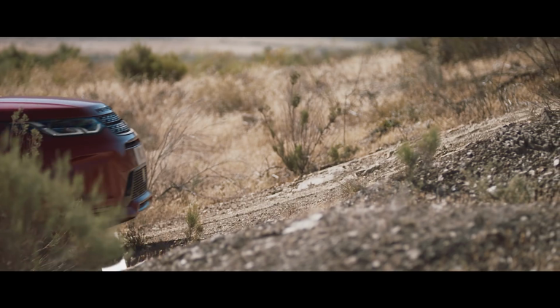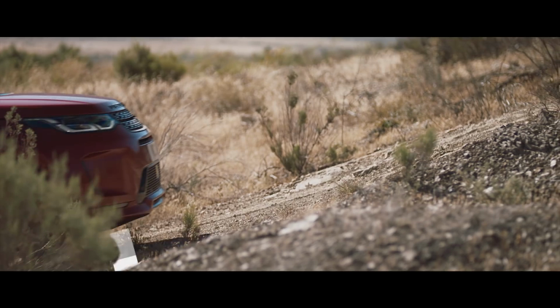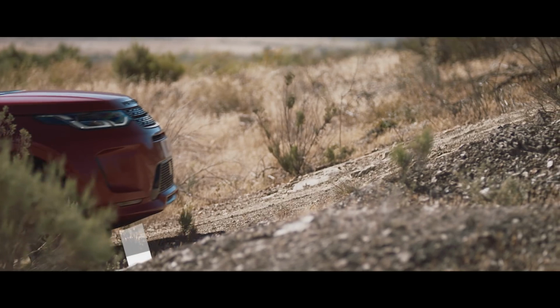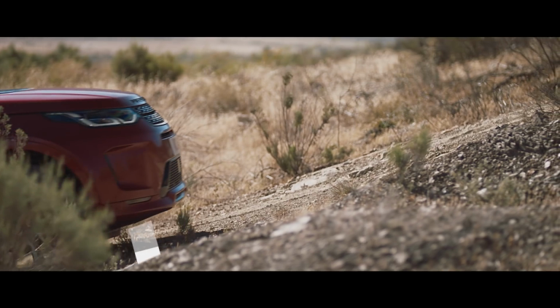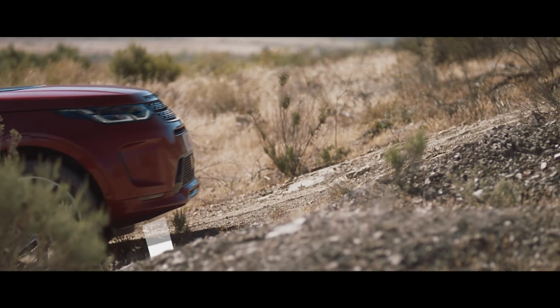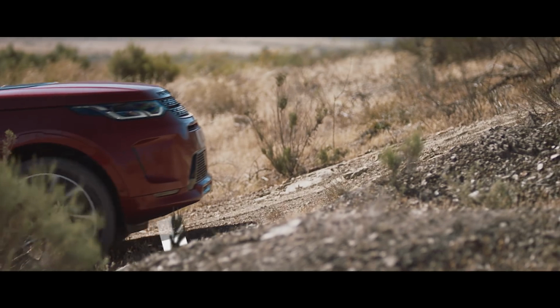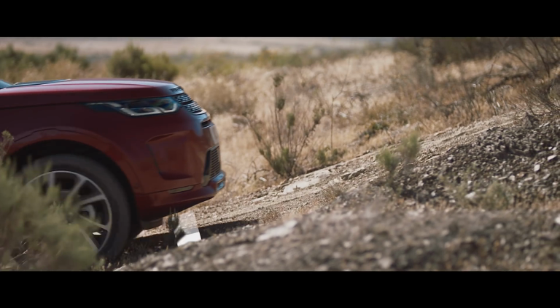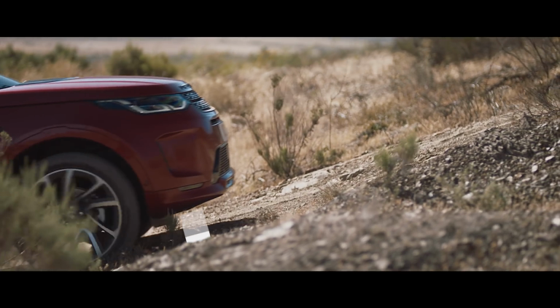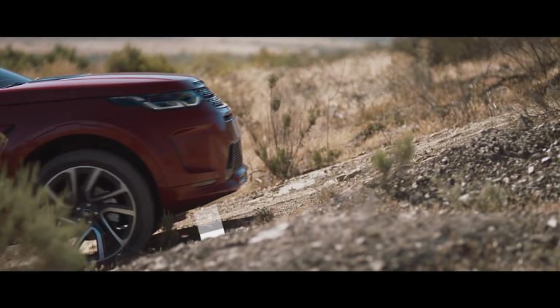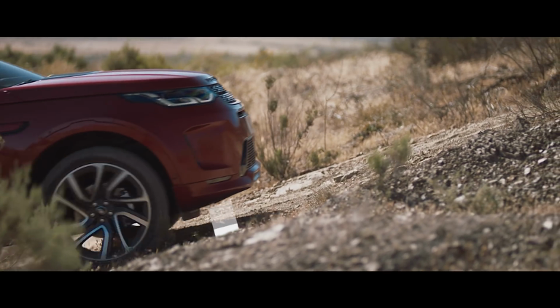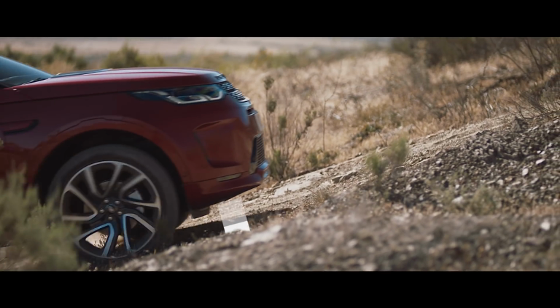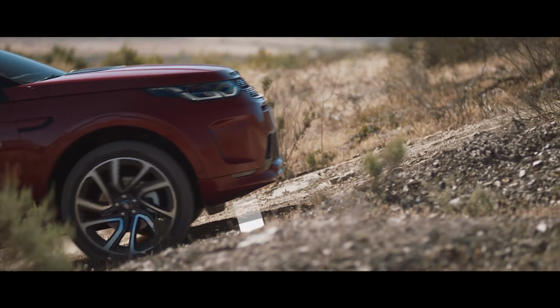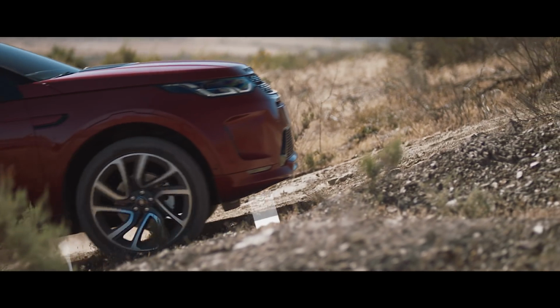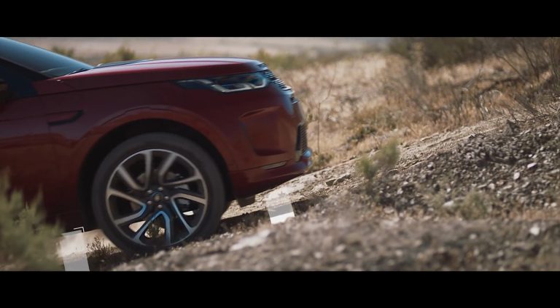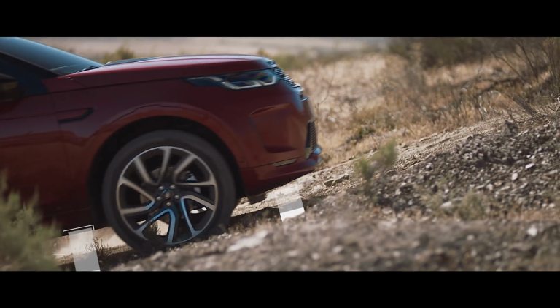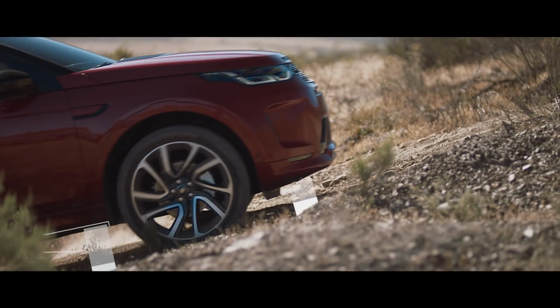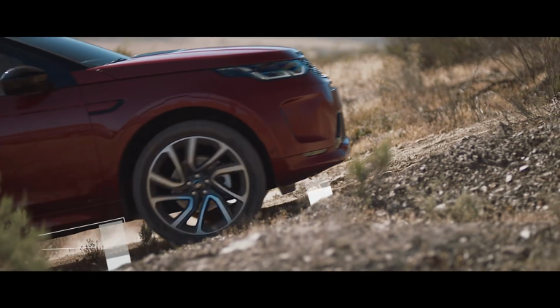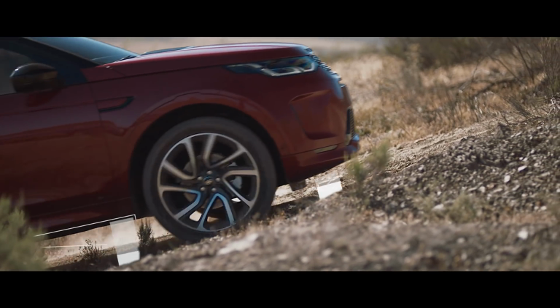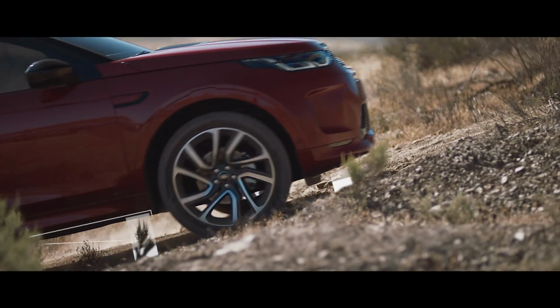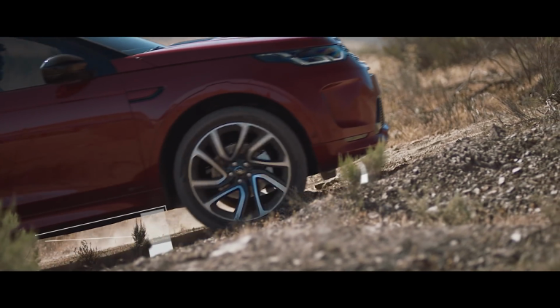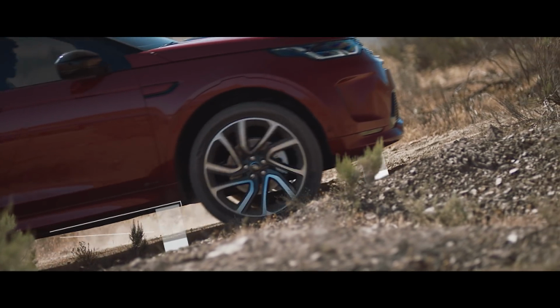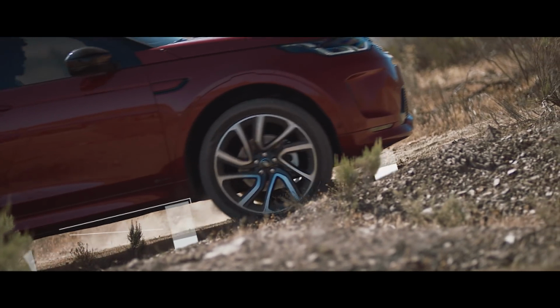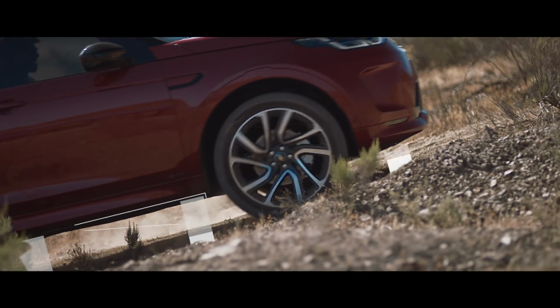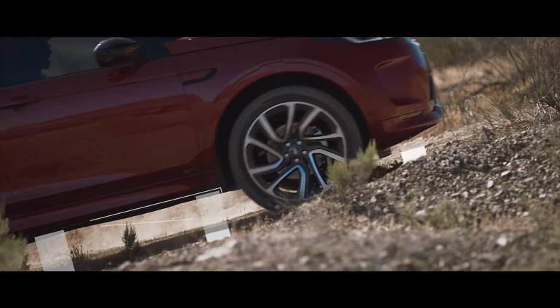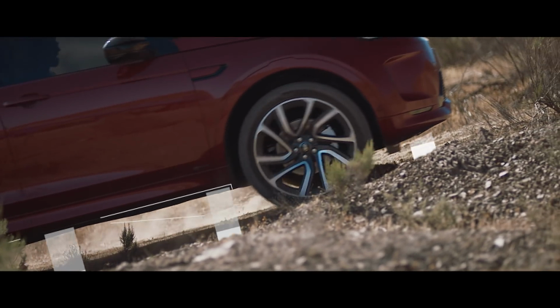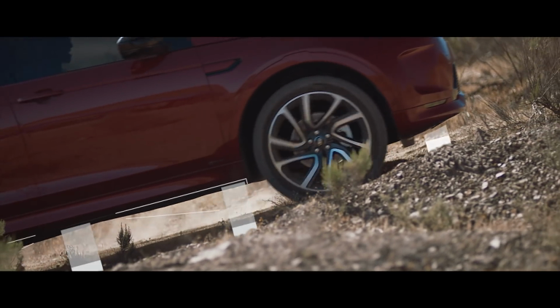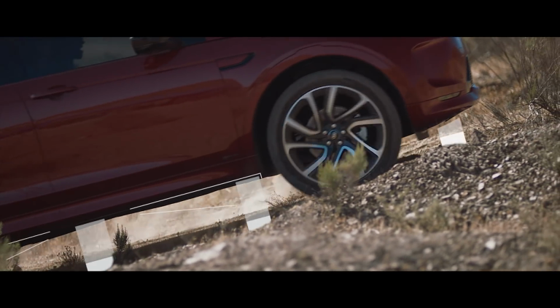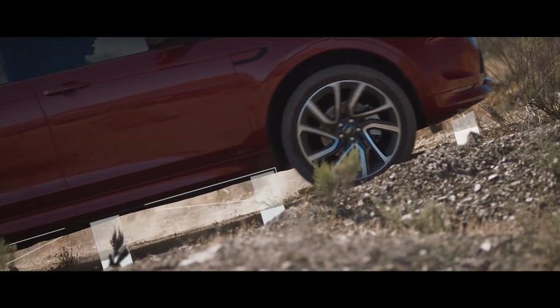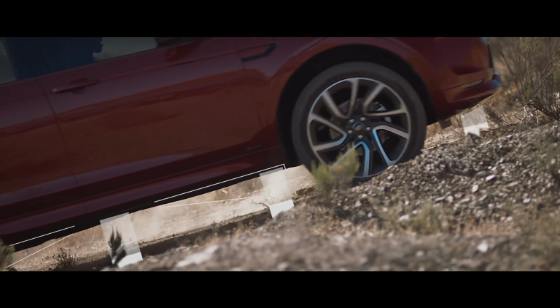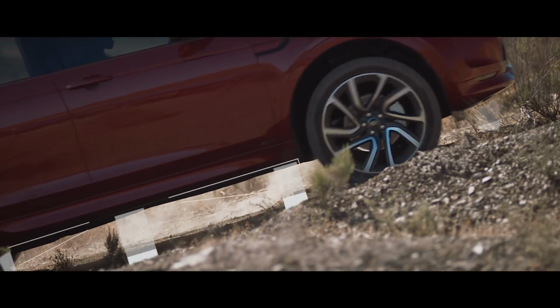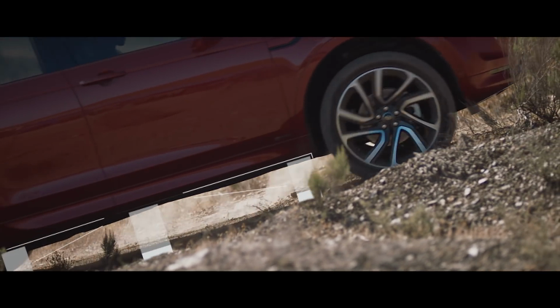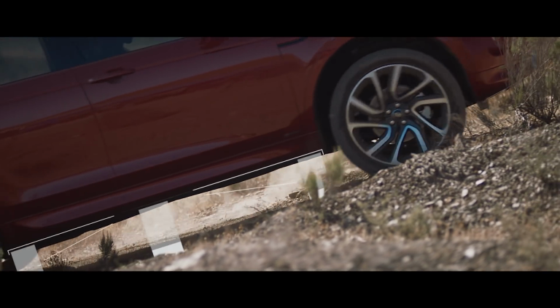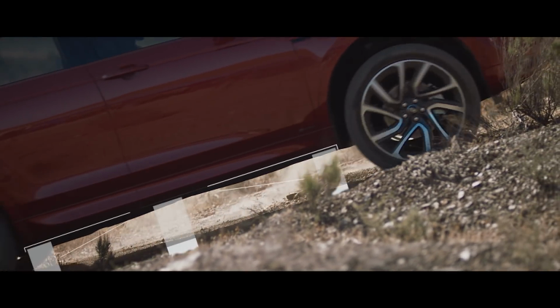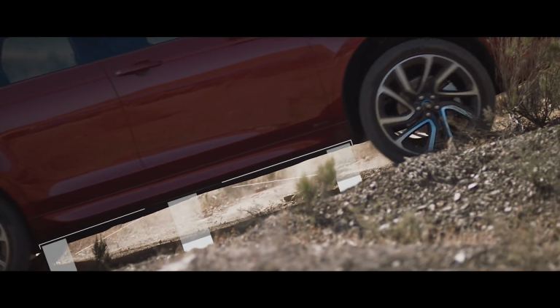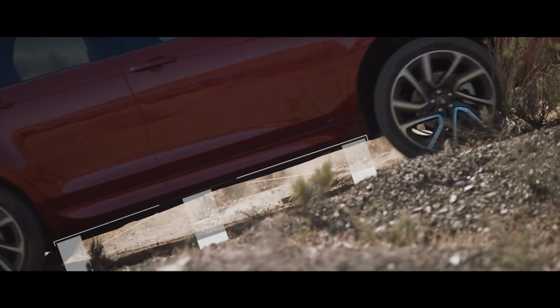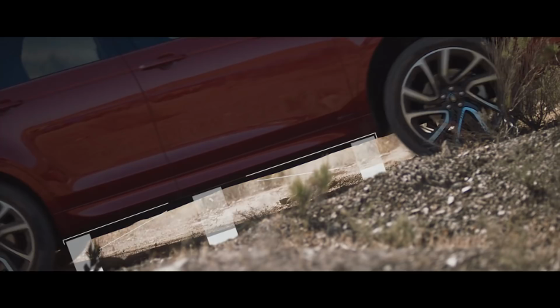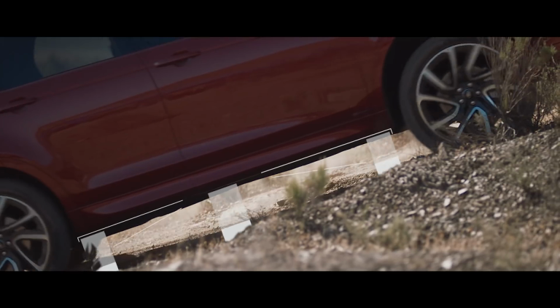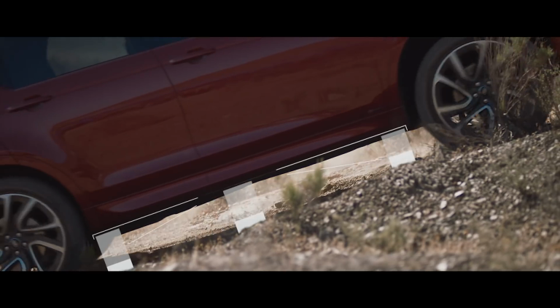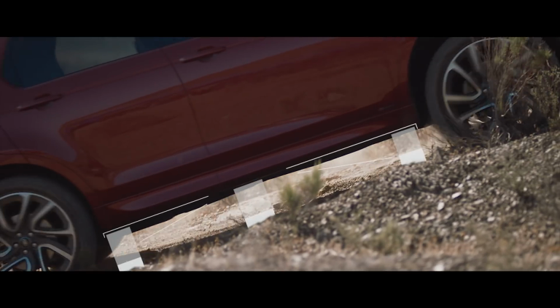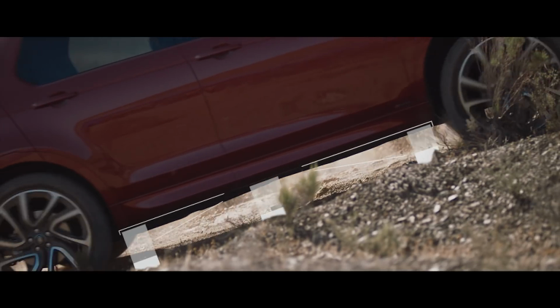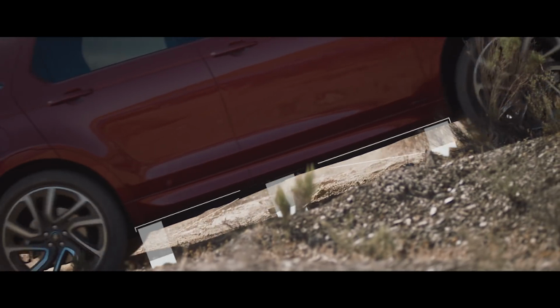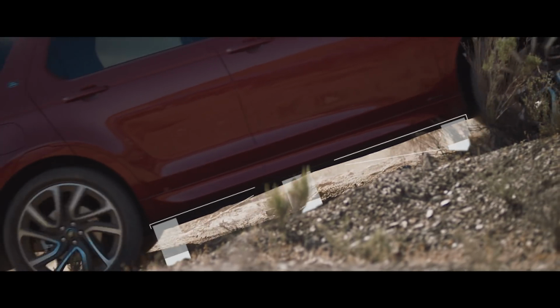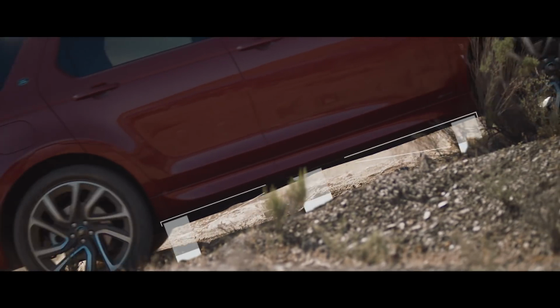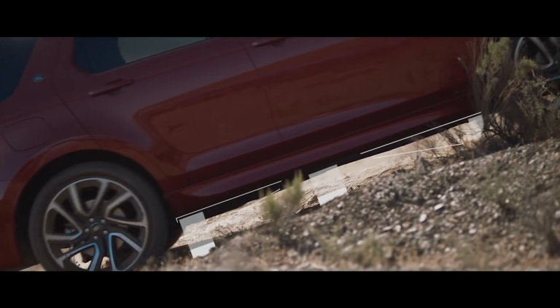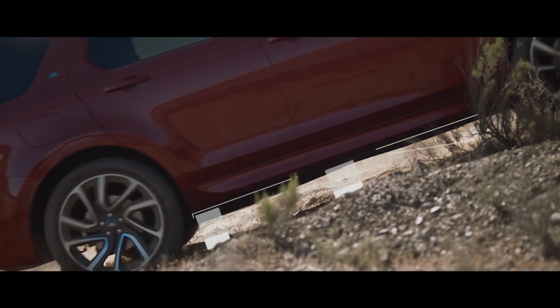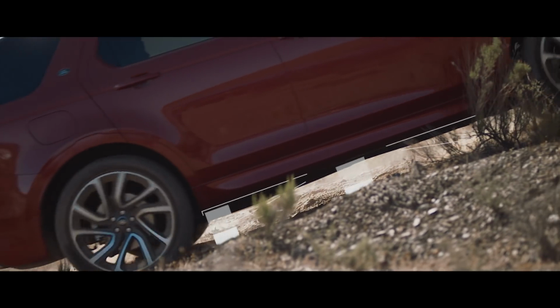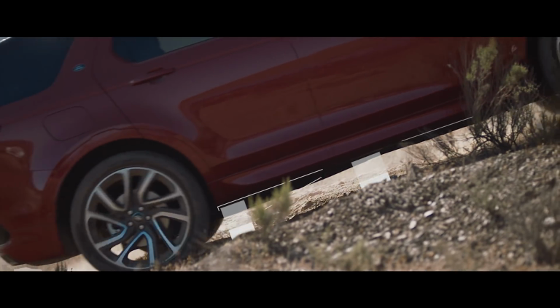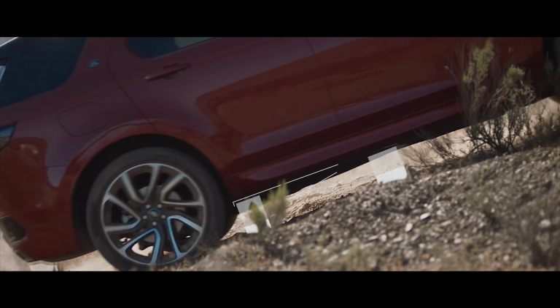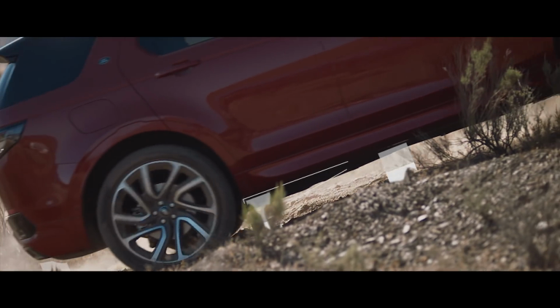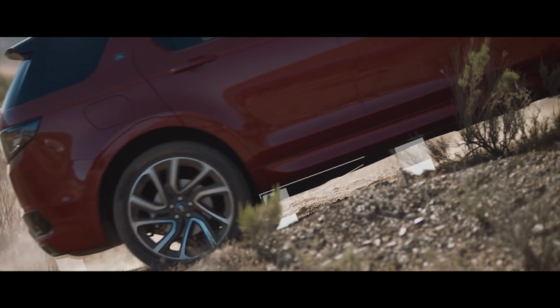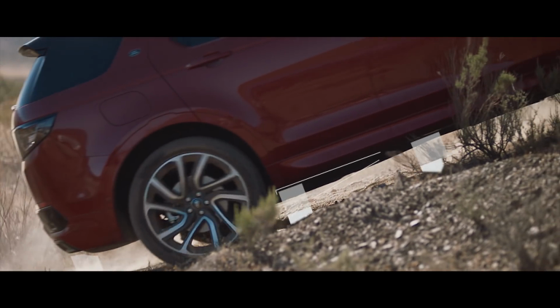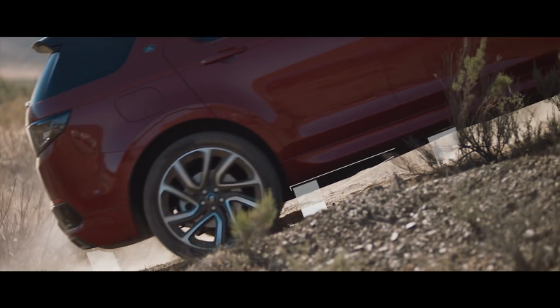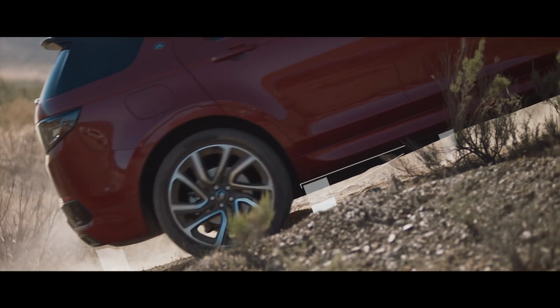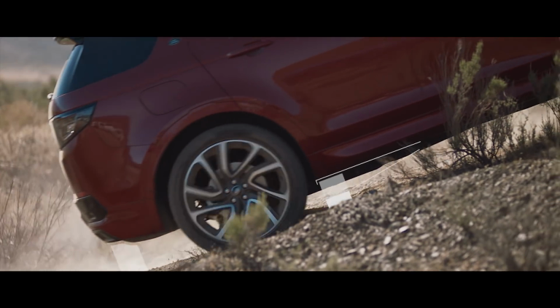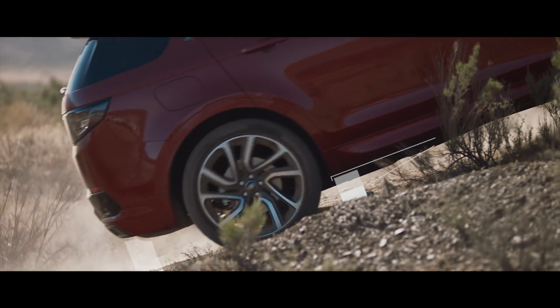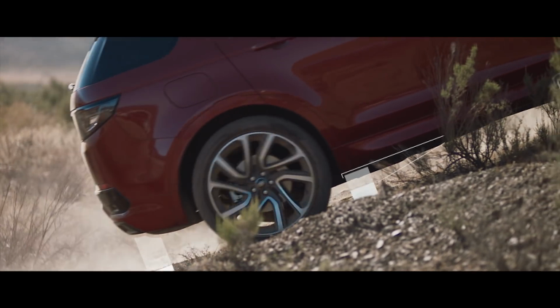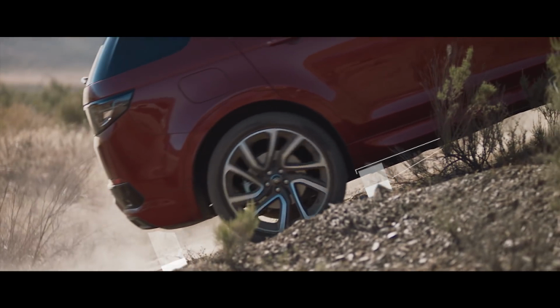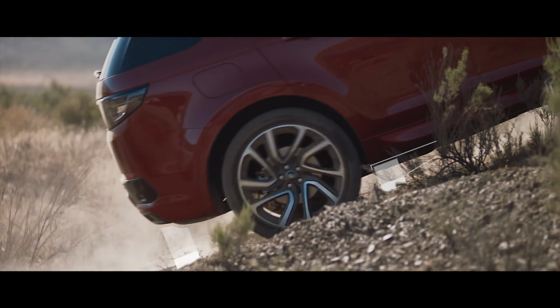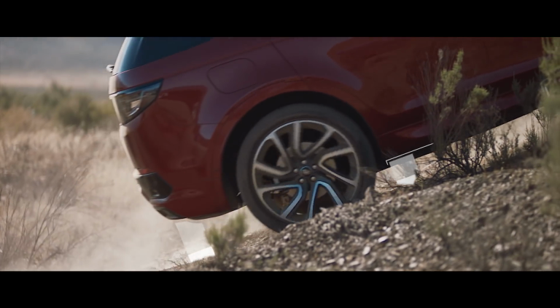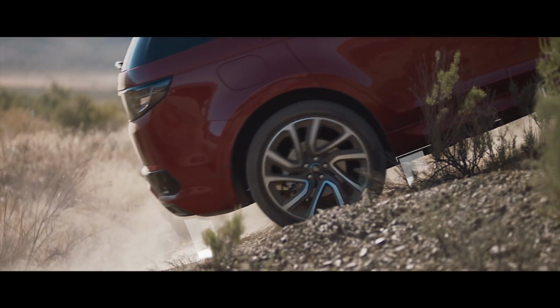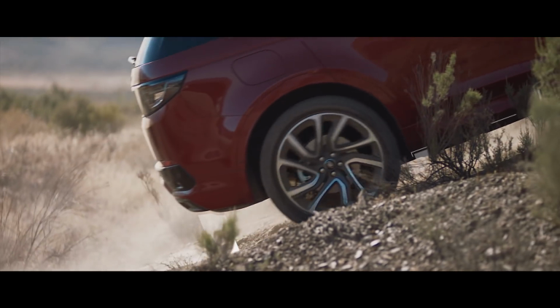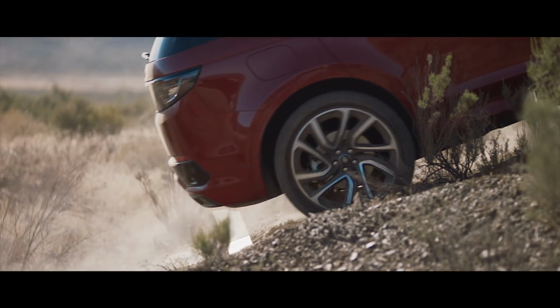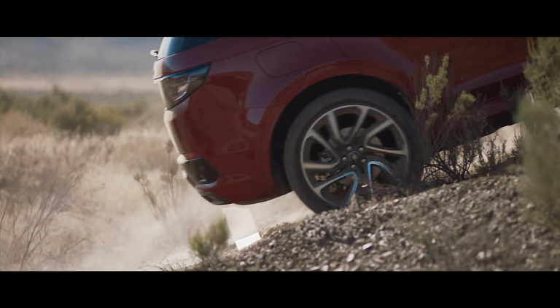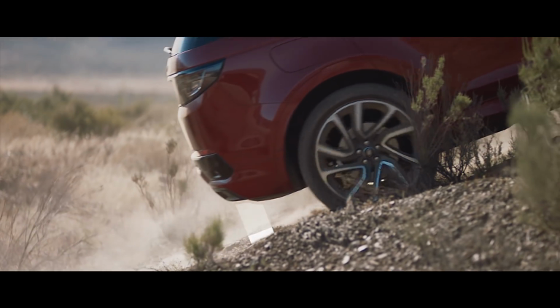The clever off-road geometry ensures that poised, confident progress can be made, even in the most difficult terrain.